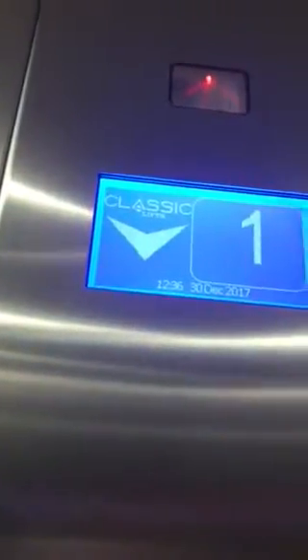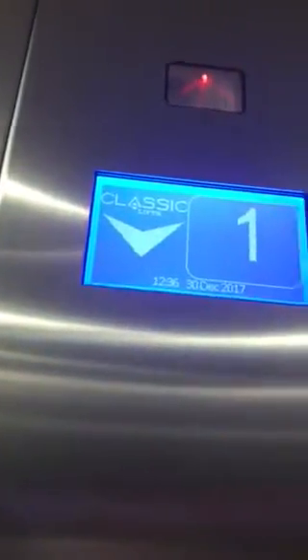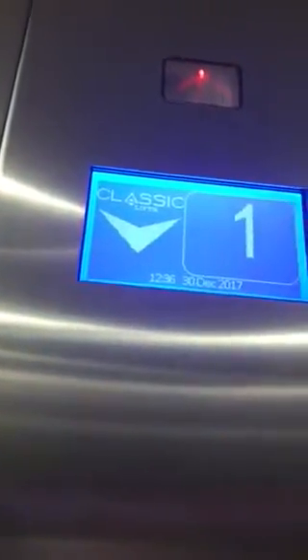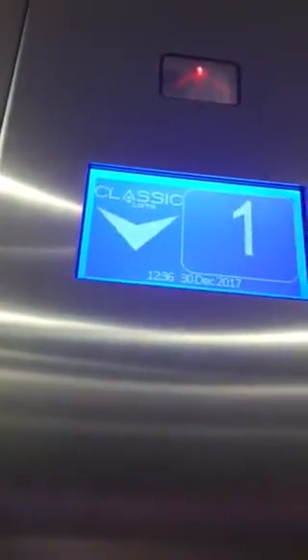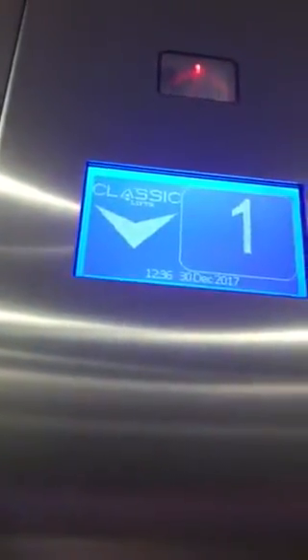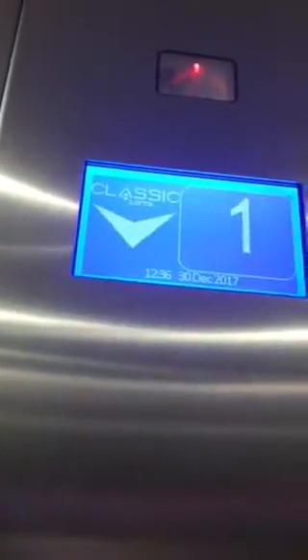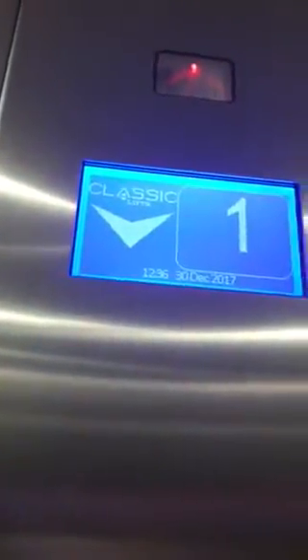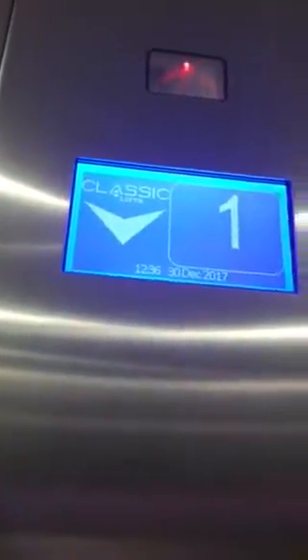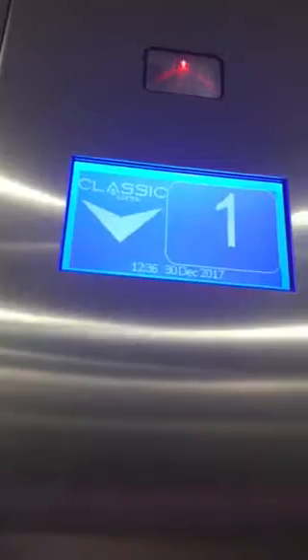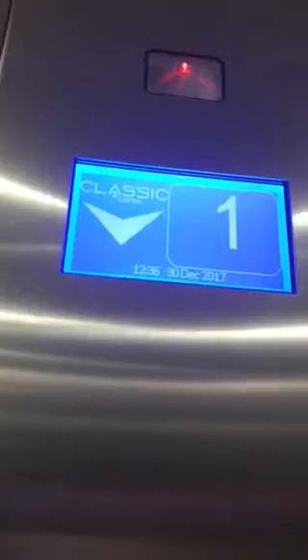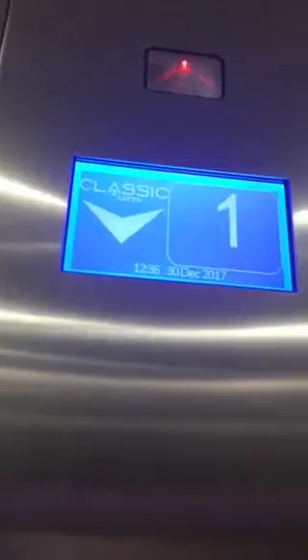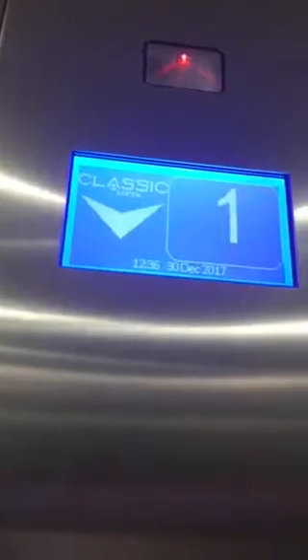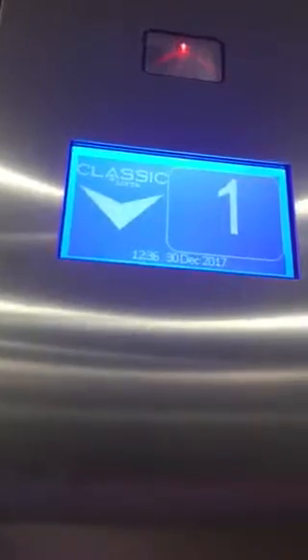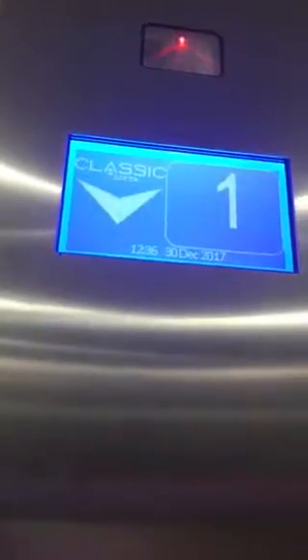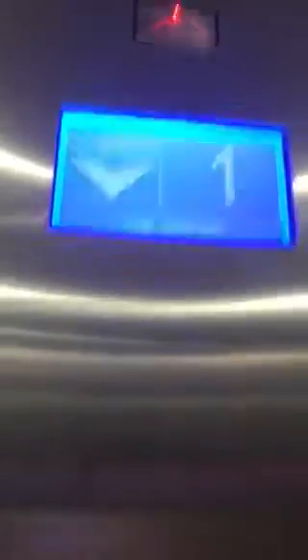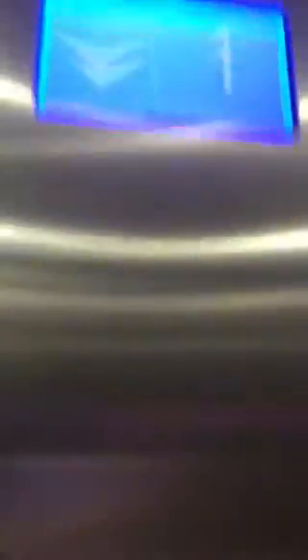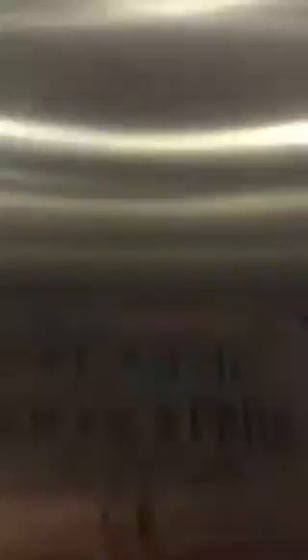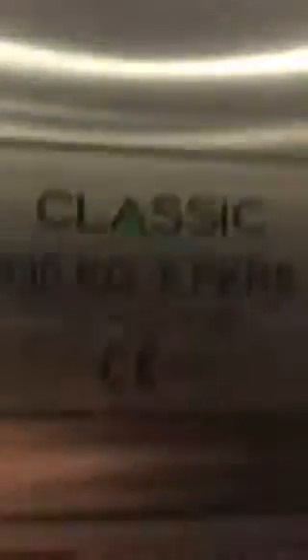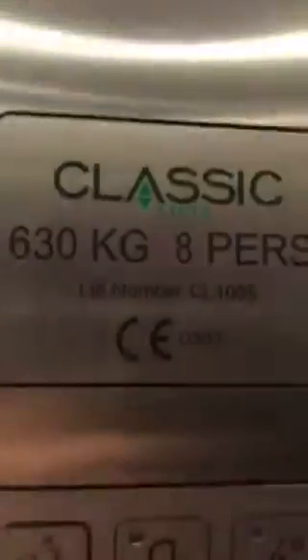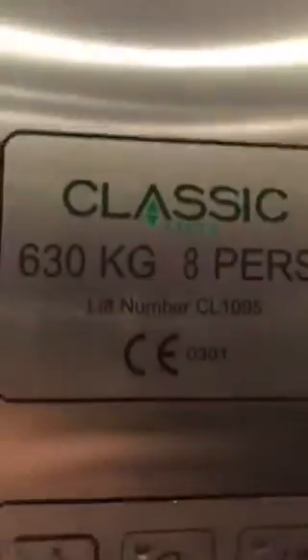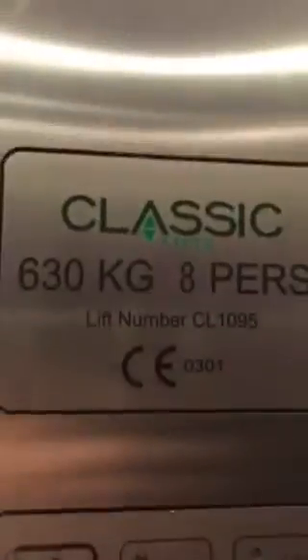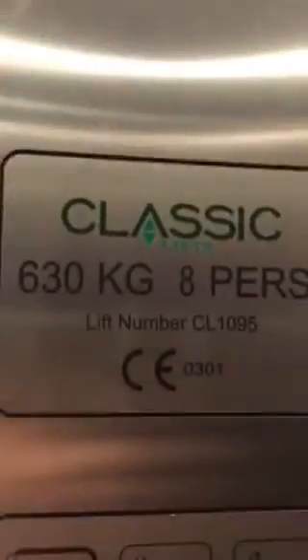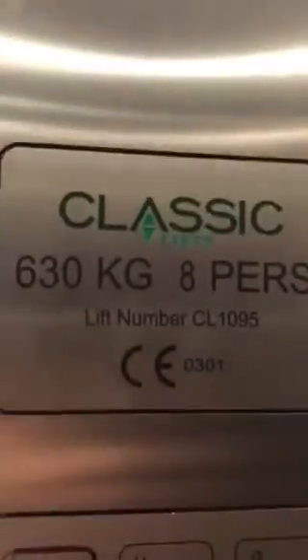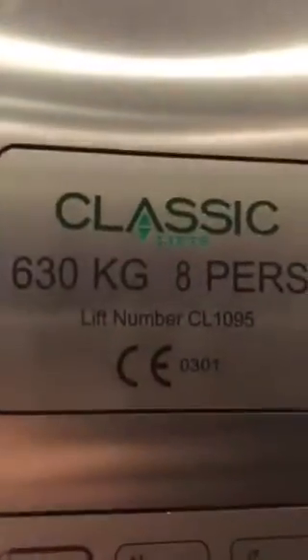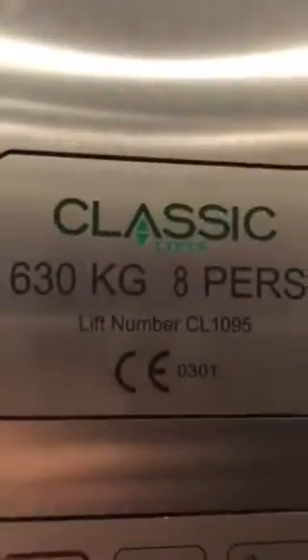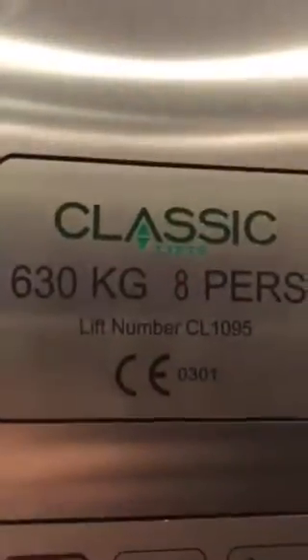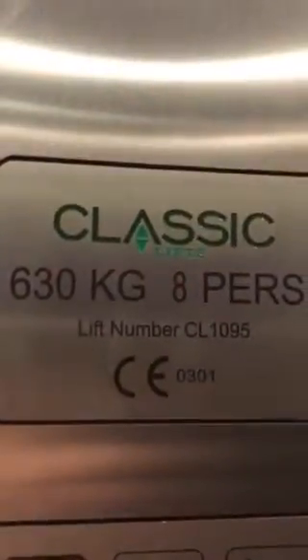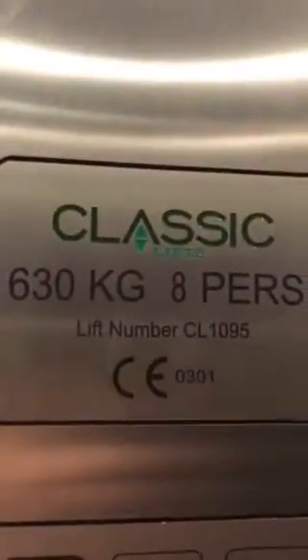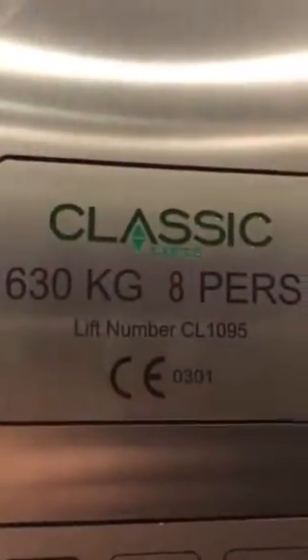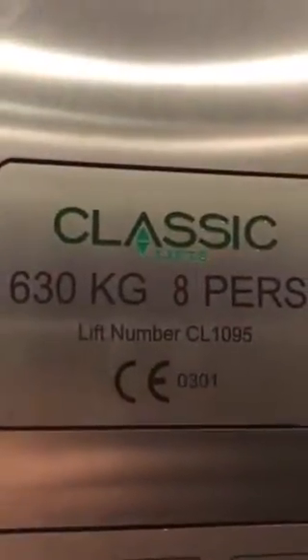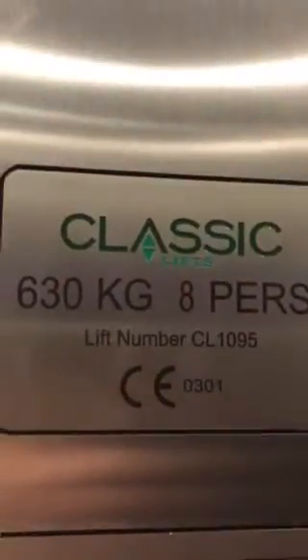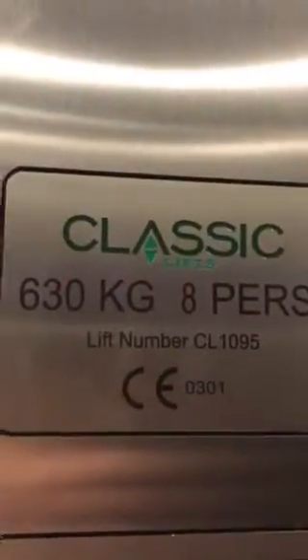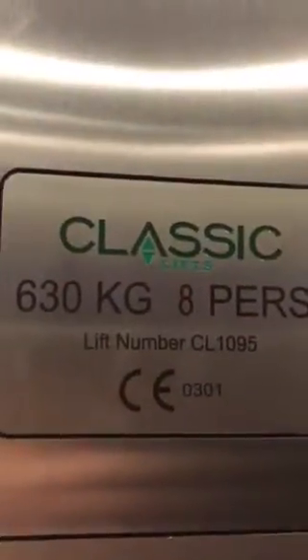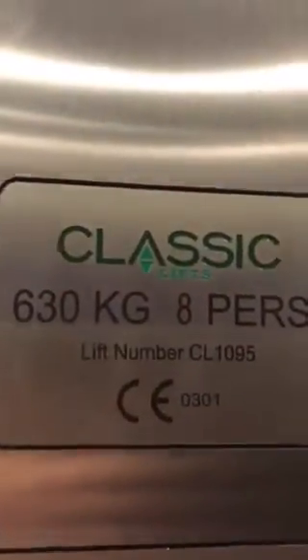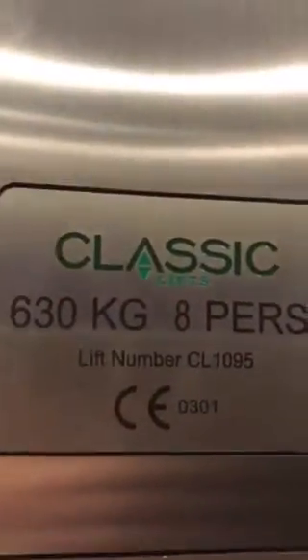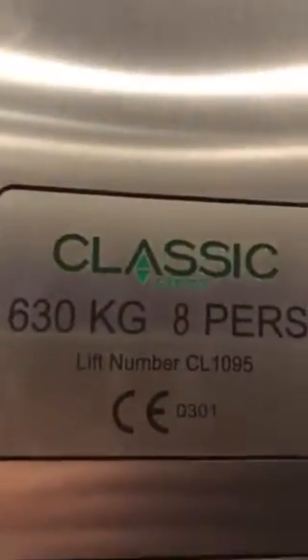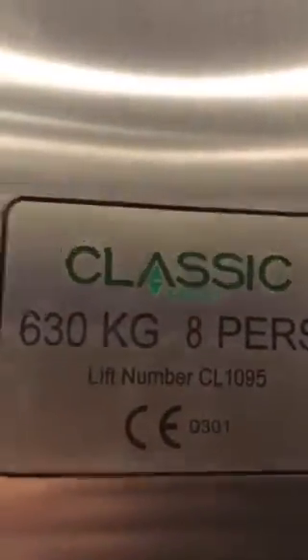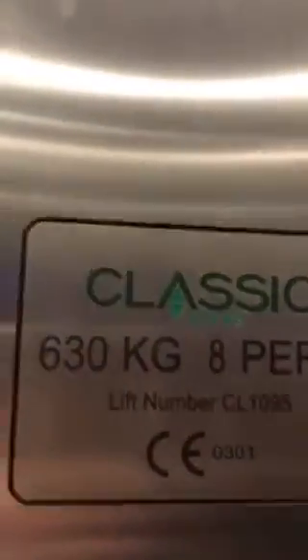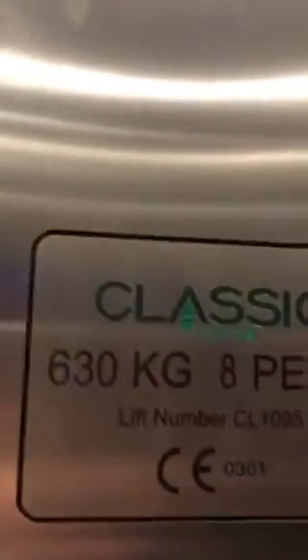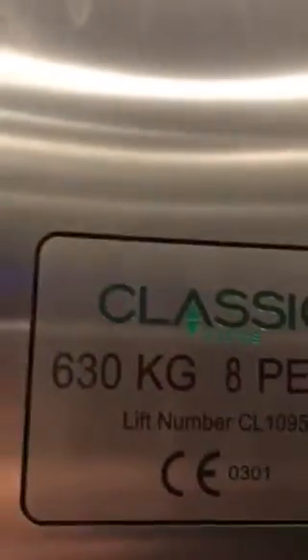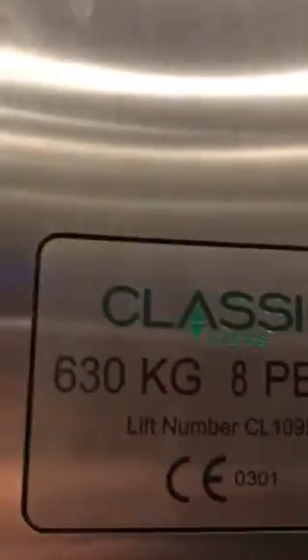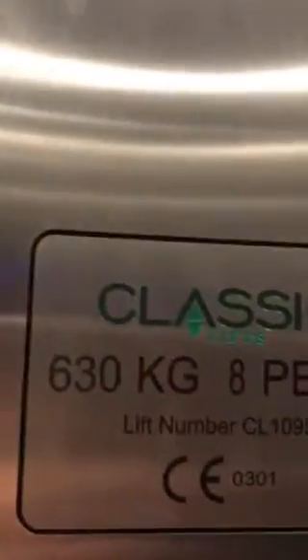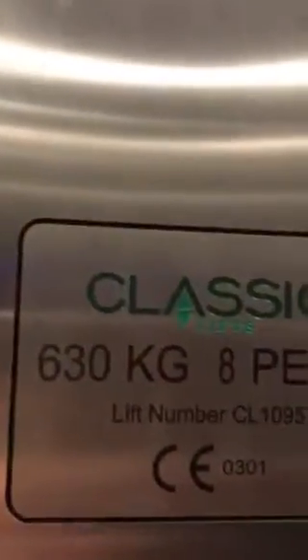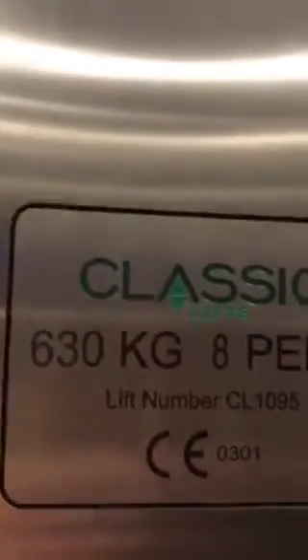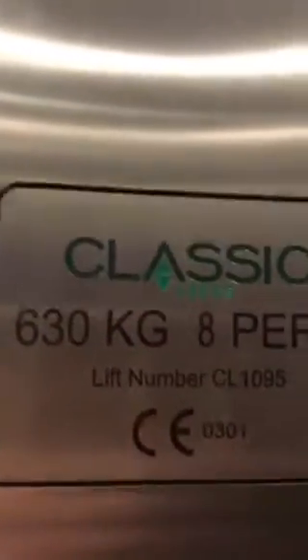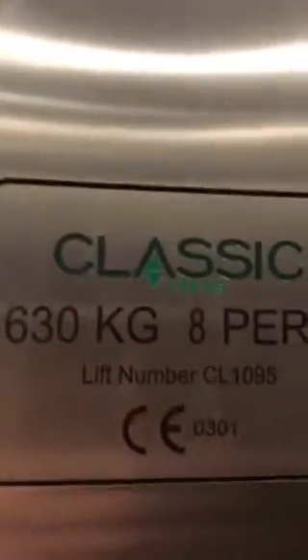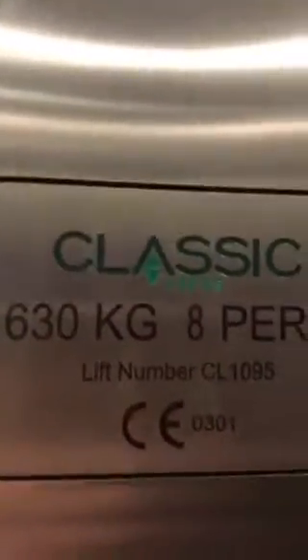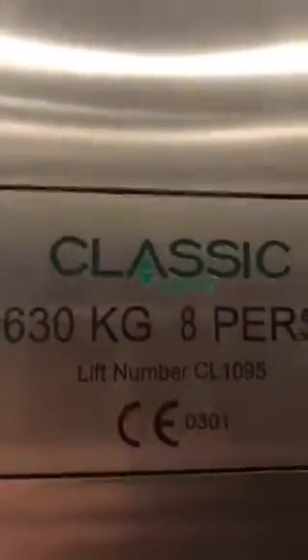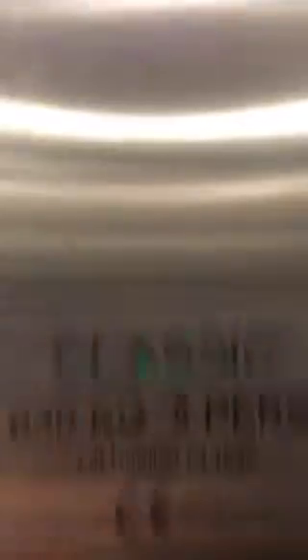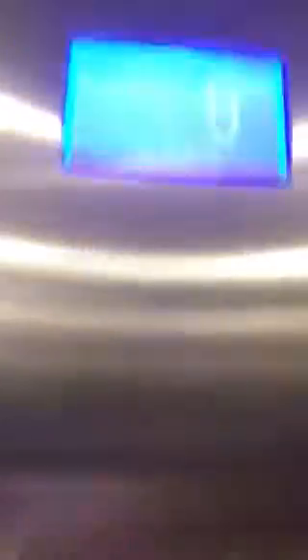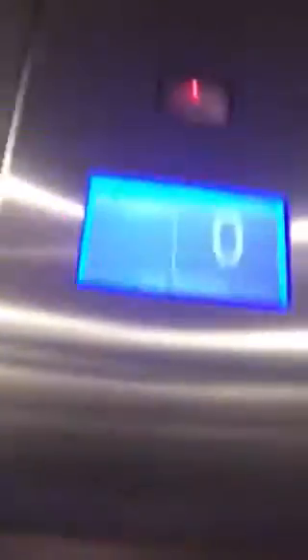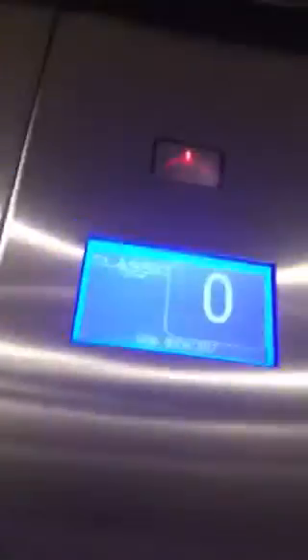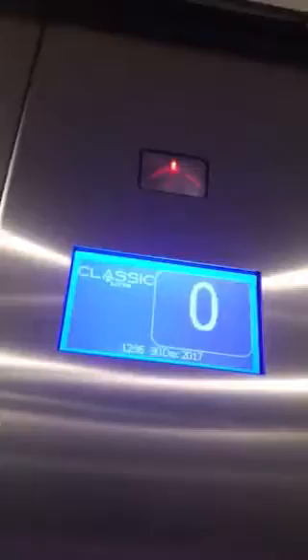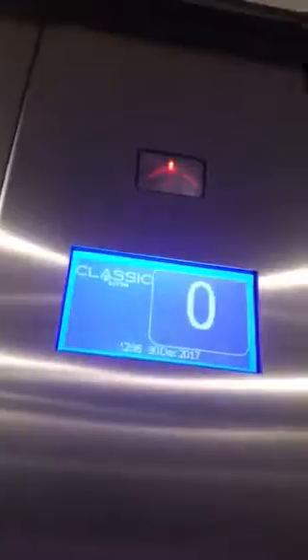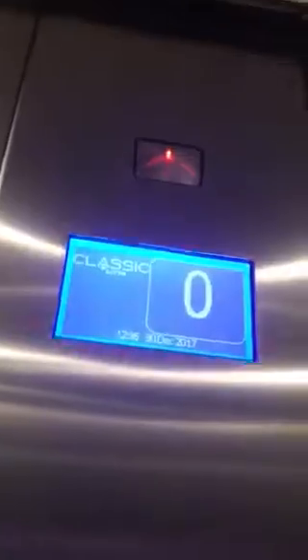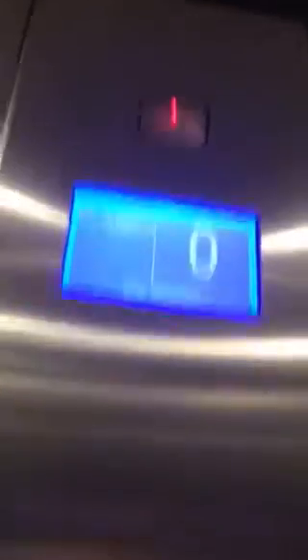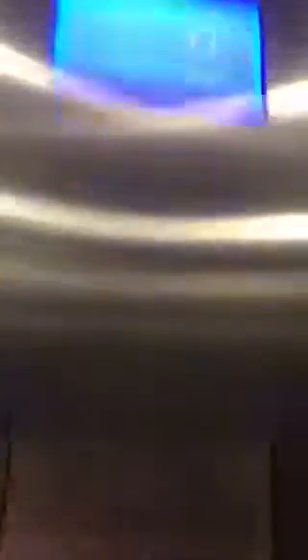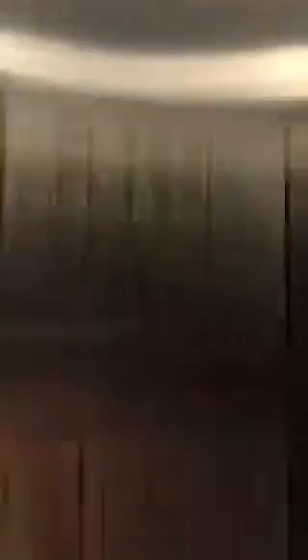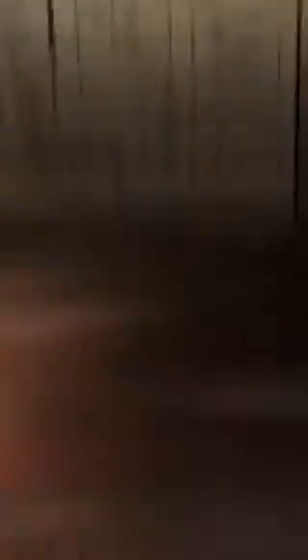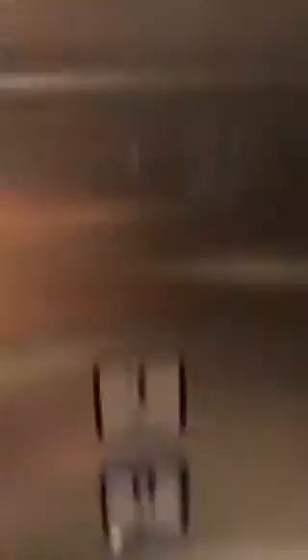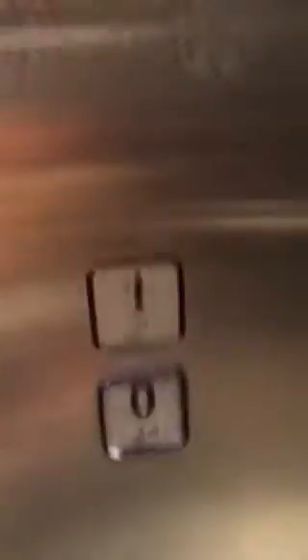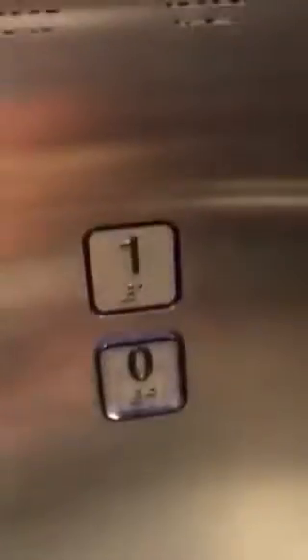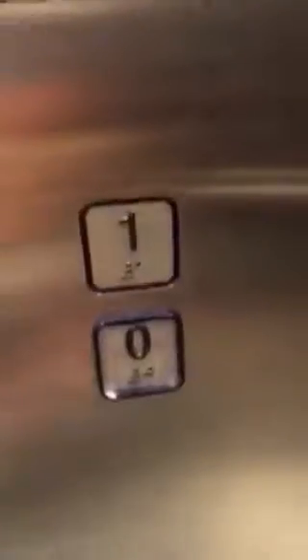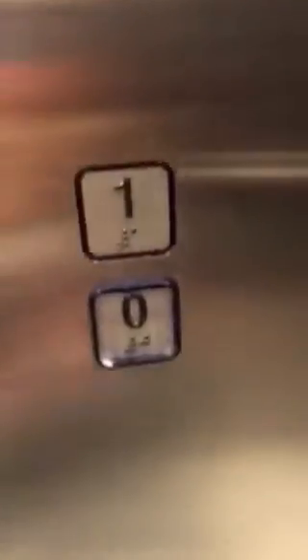Here, it's going down now. Capacity is 630. It stands for 8 persons. Back to floor zero.